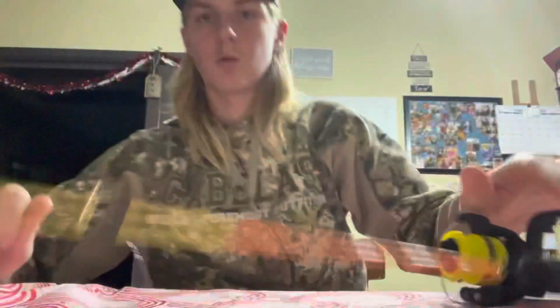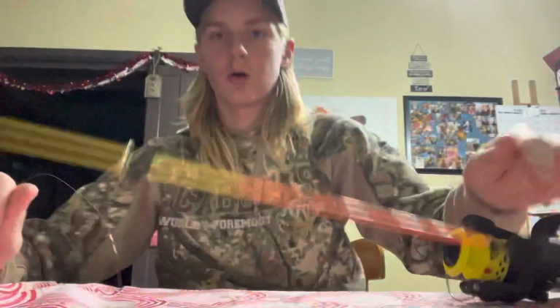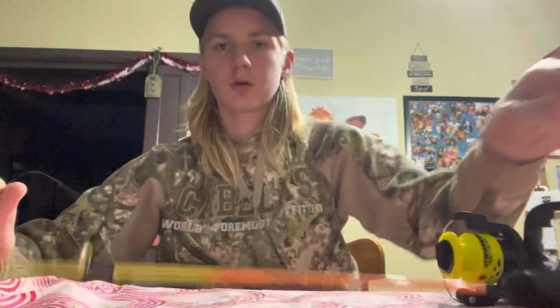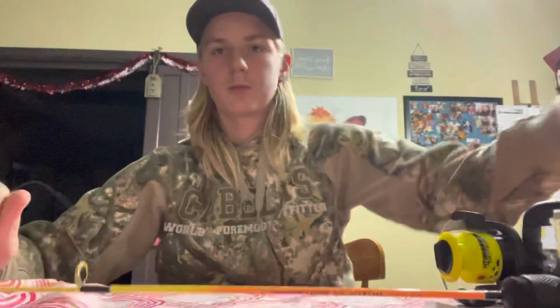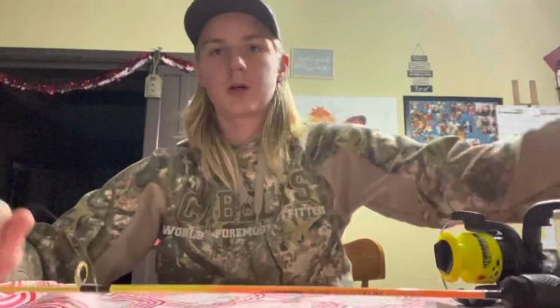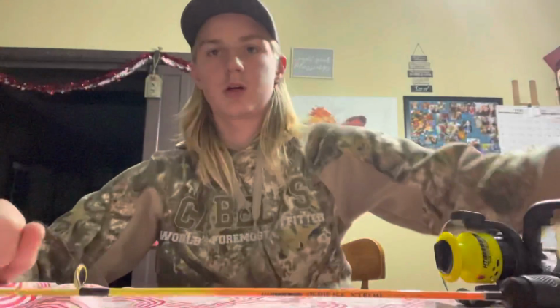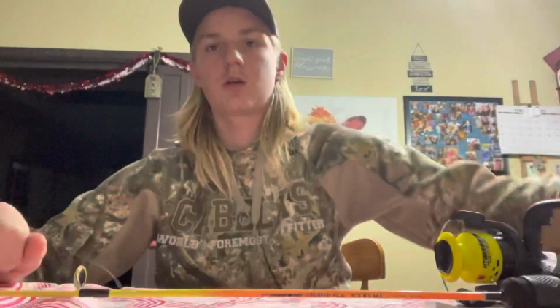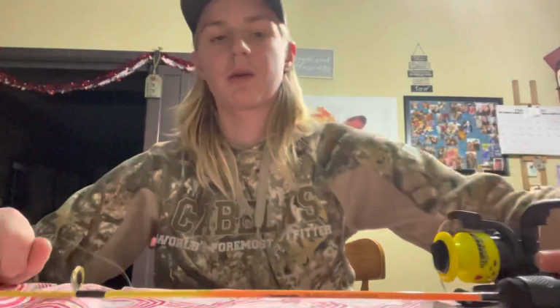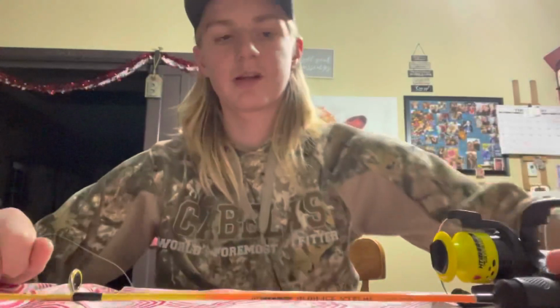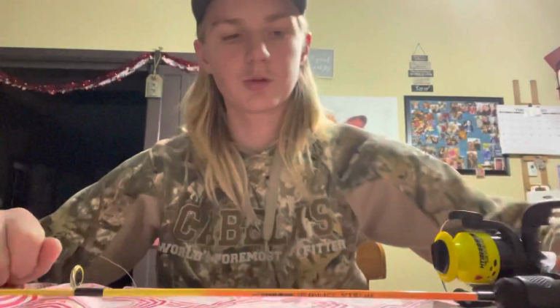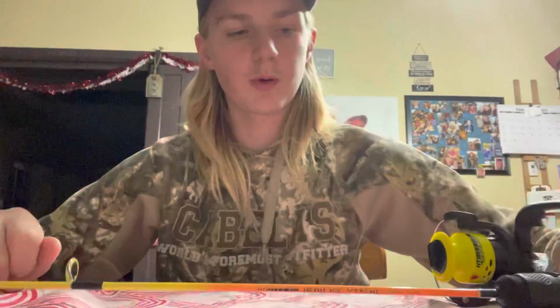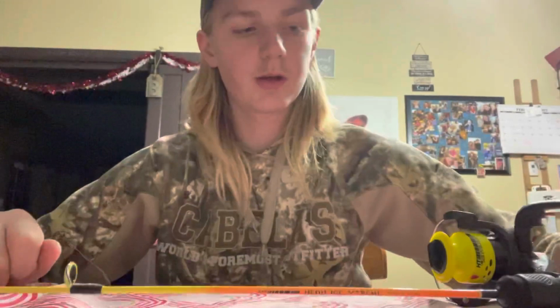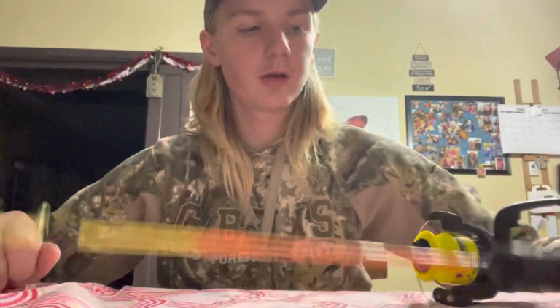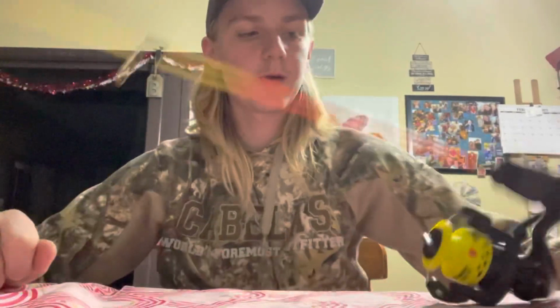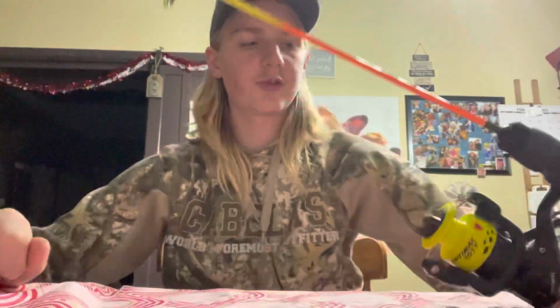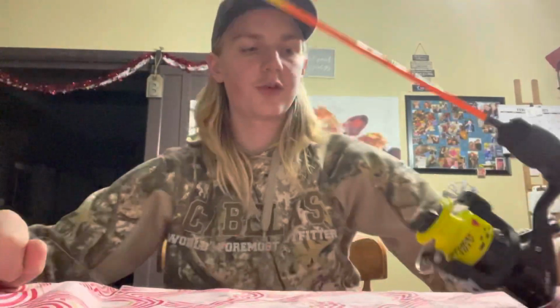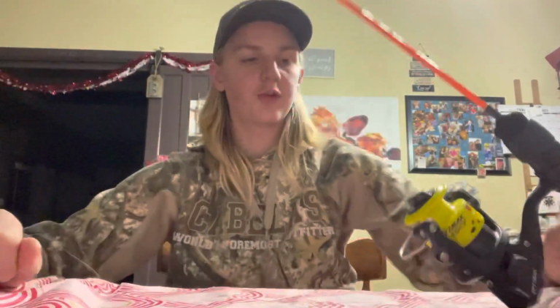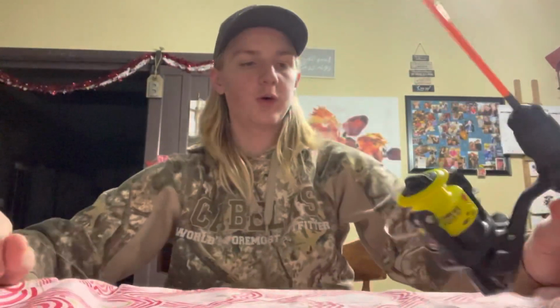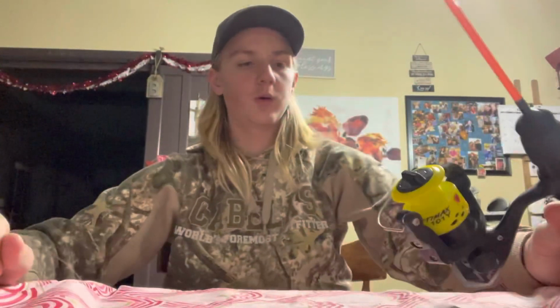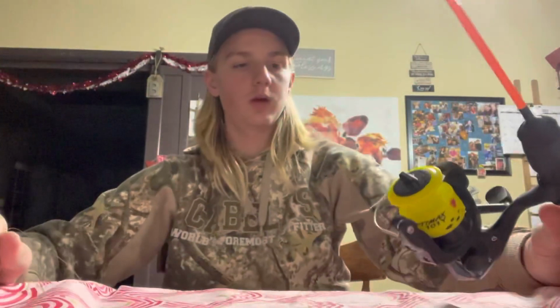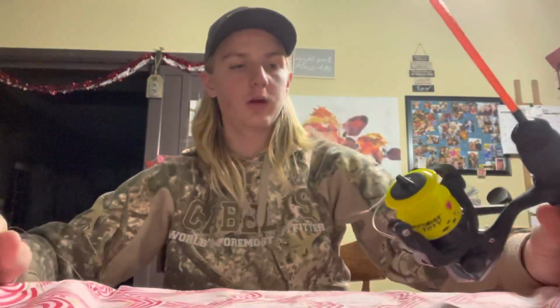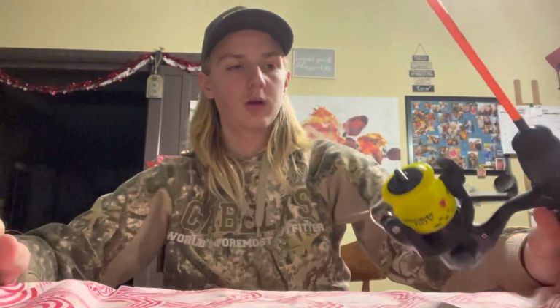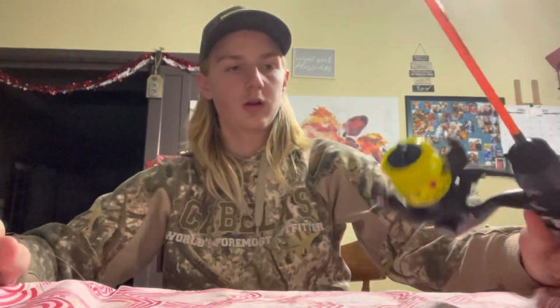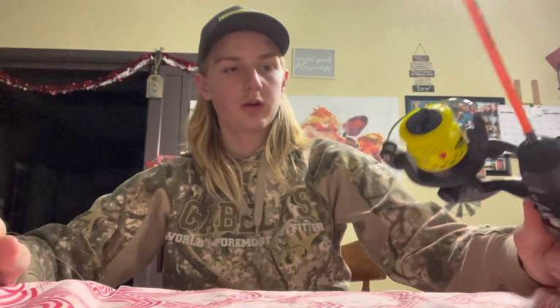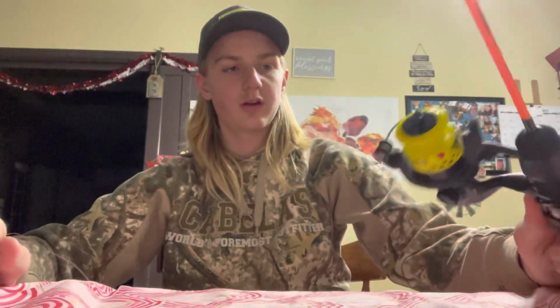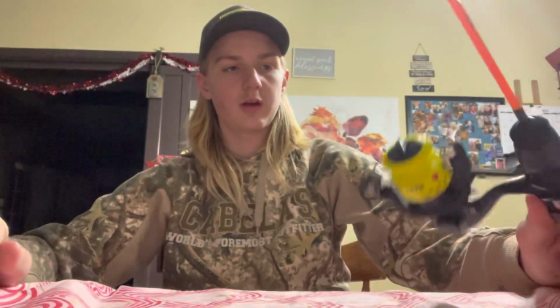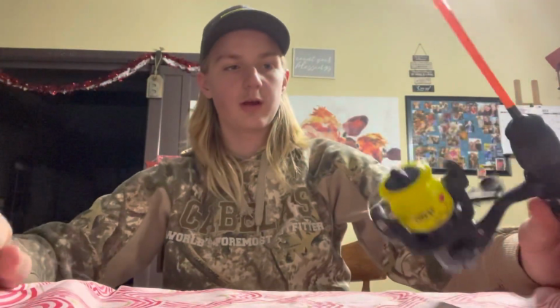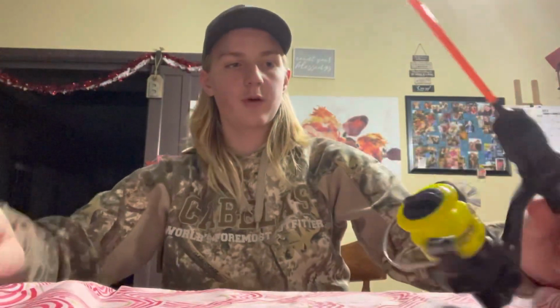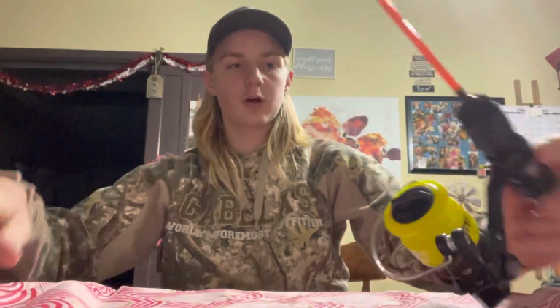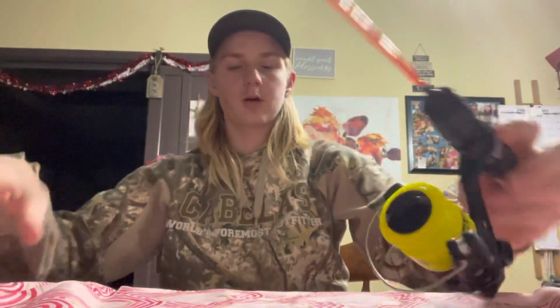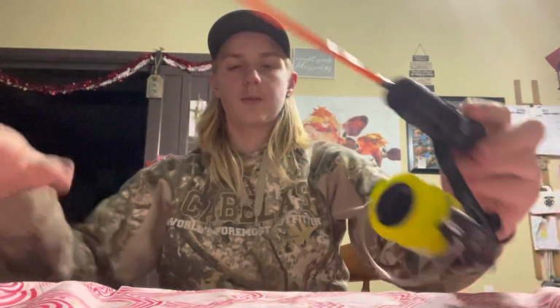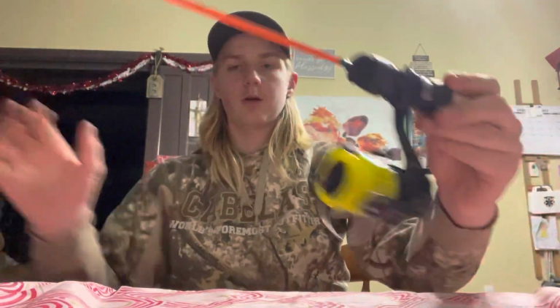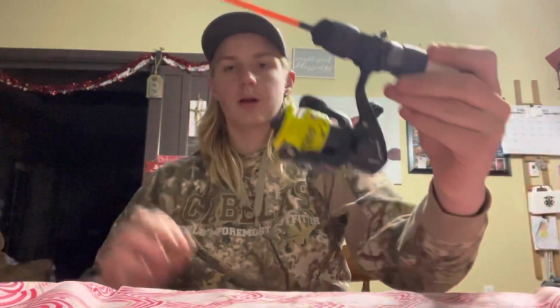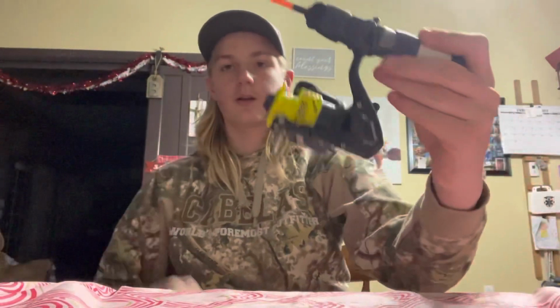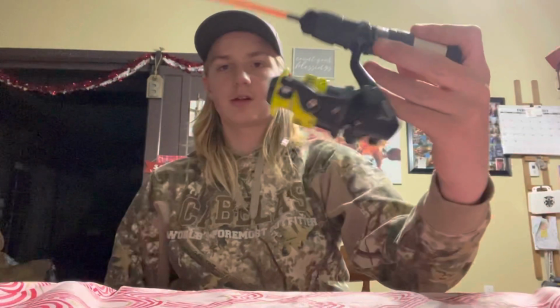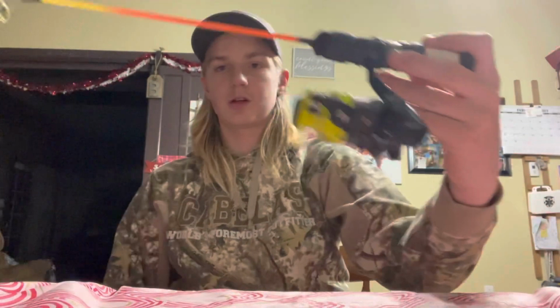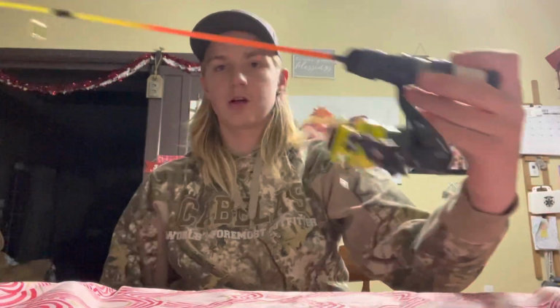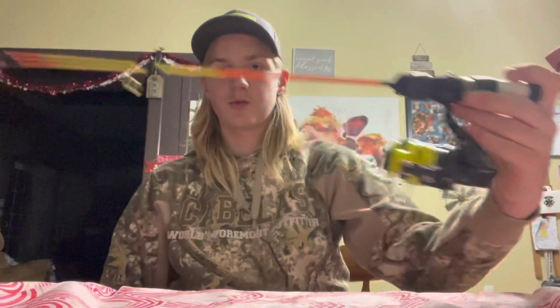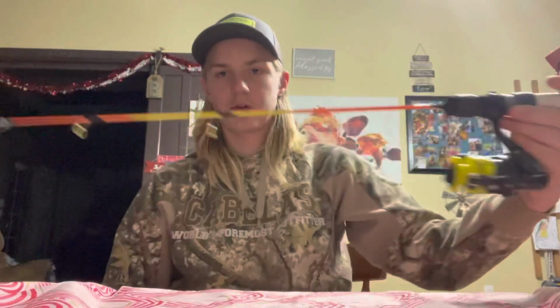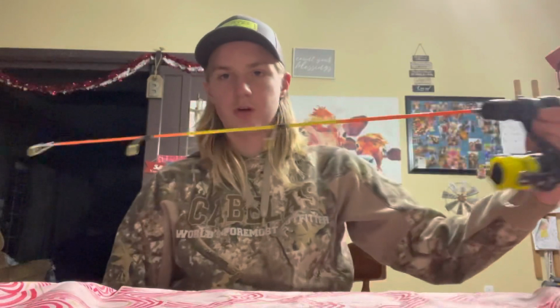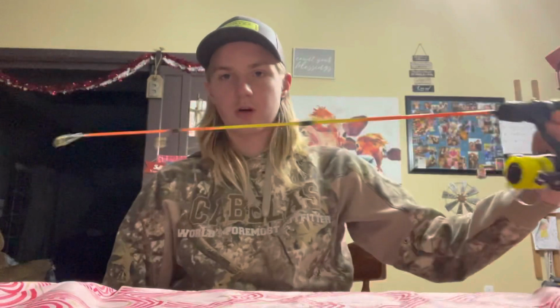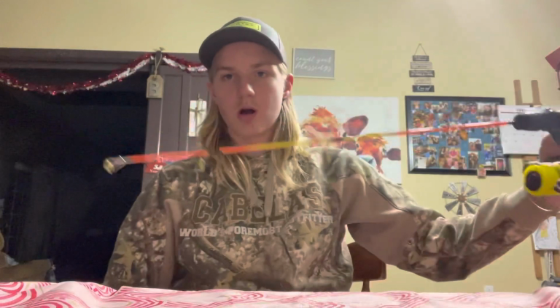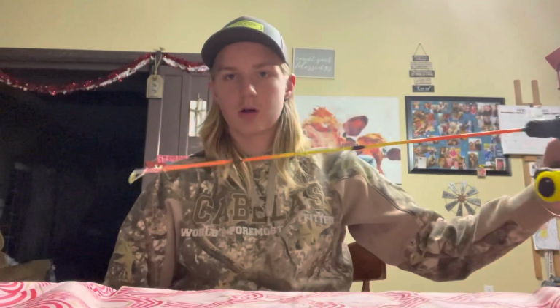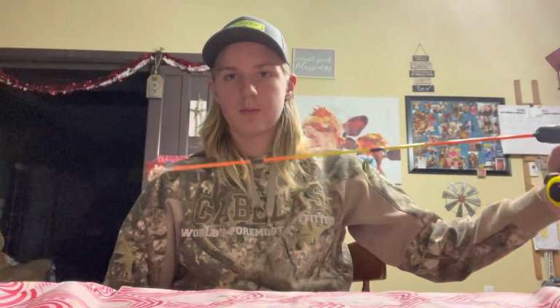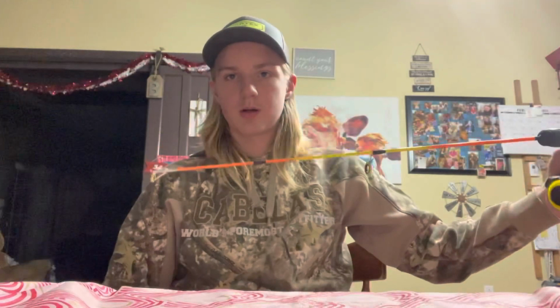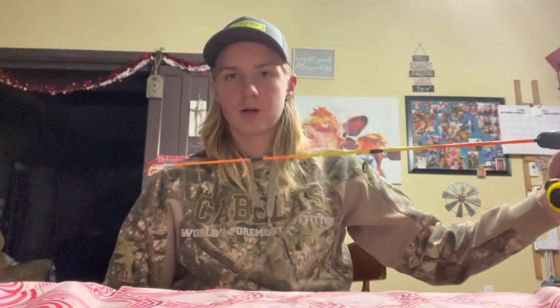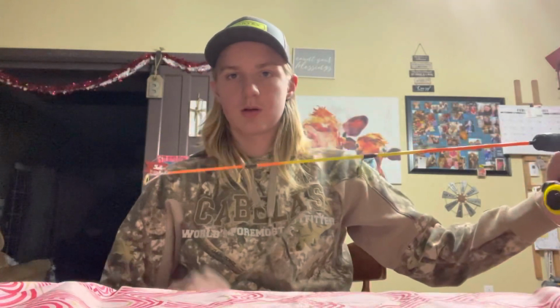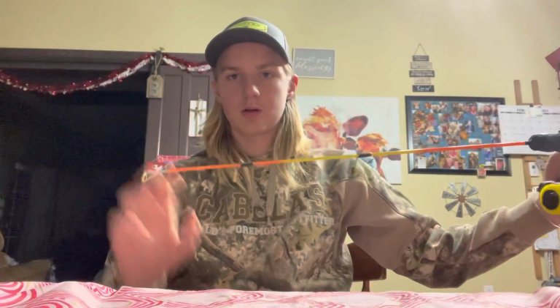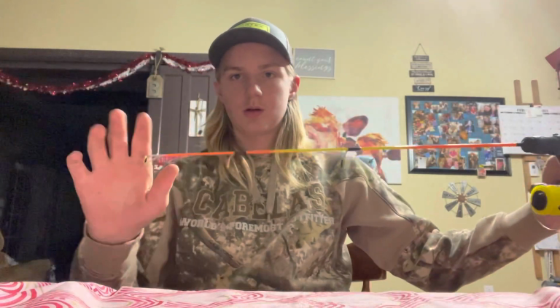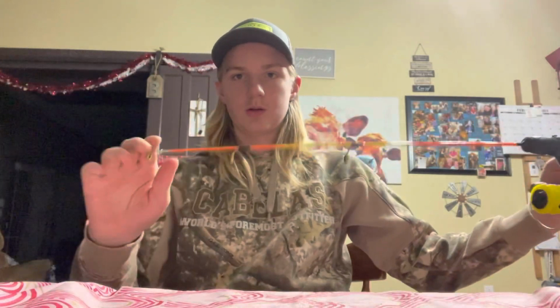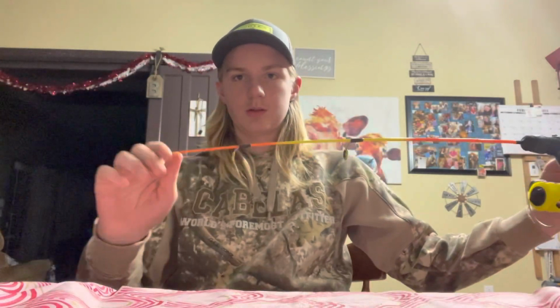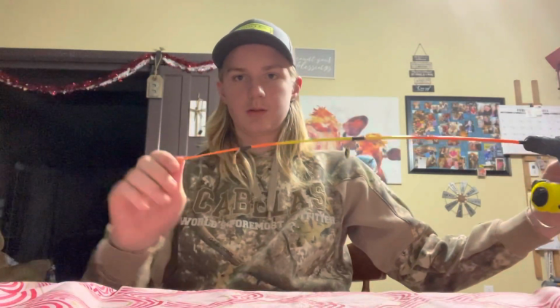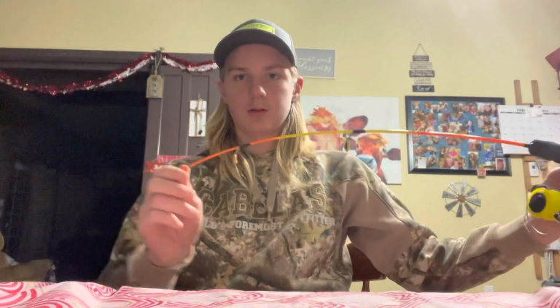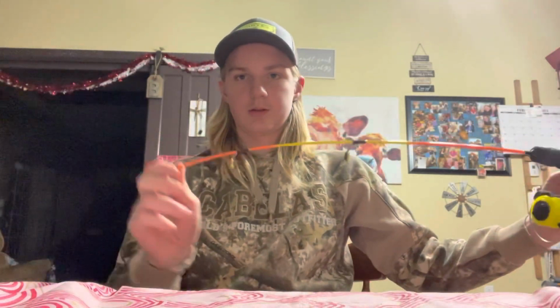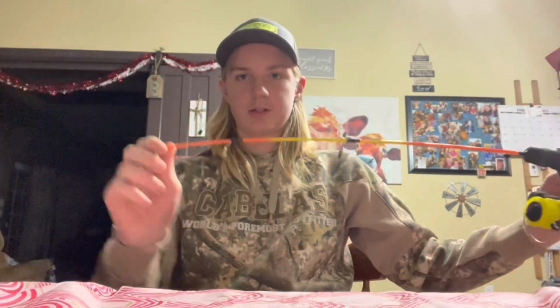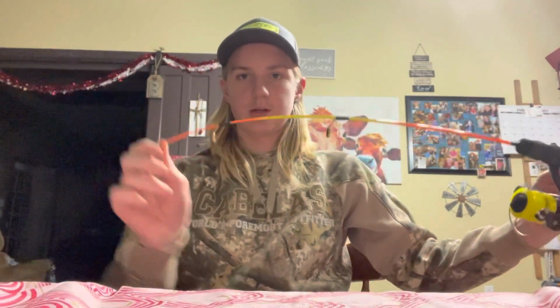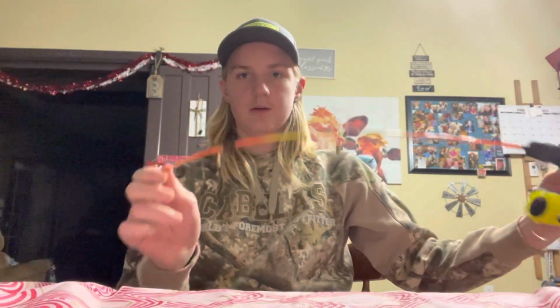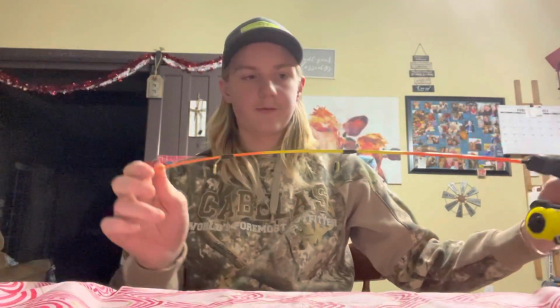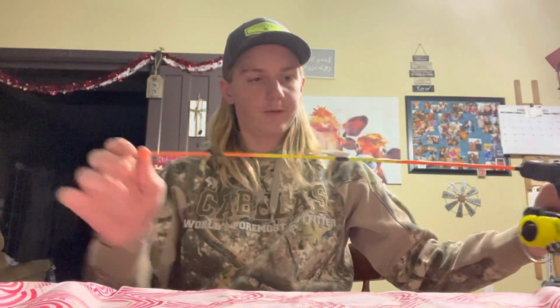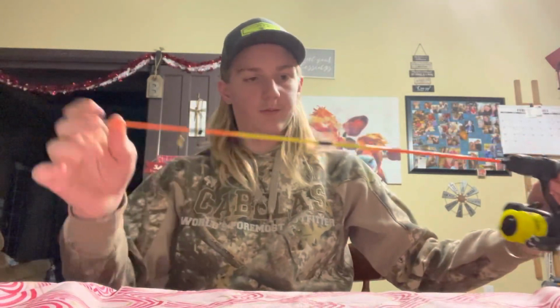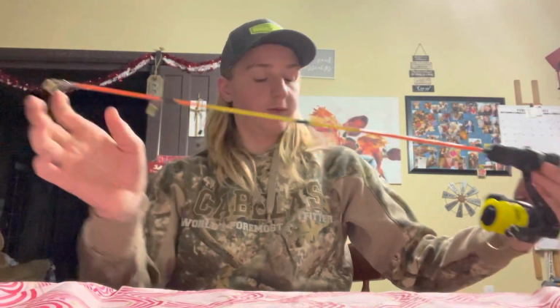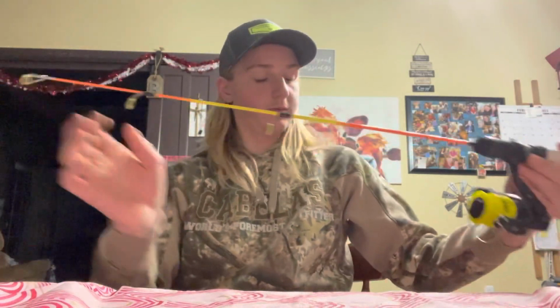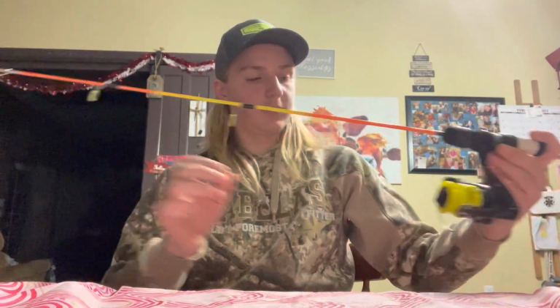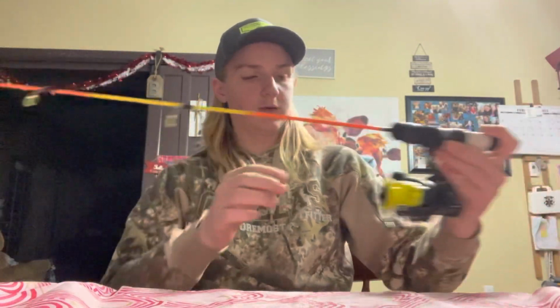Welcome to Remington's Whitetail Adventures 2. Today we are going to be rigging this ice fishing rod up. It's a little stiff, but whatever.